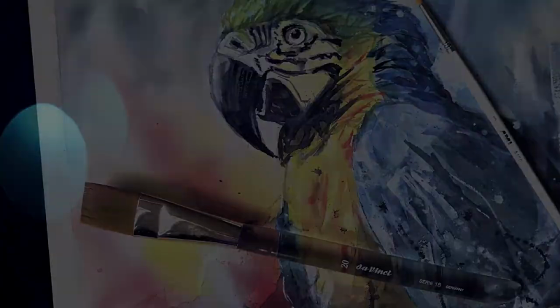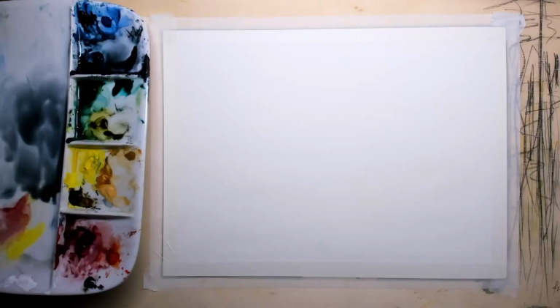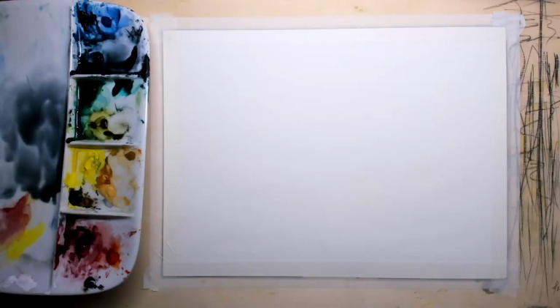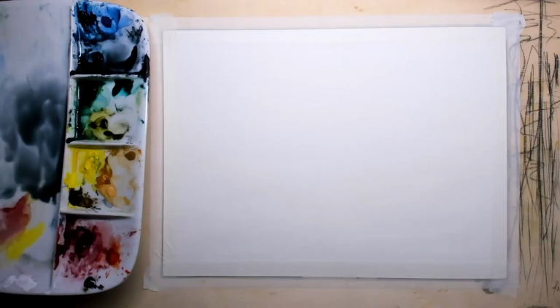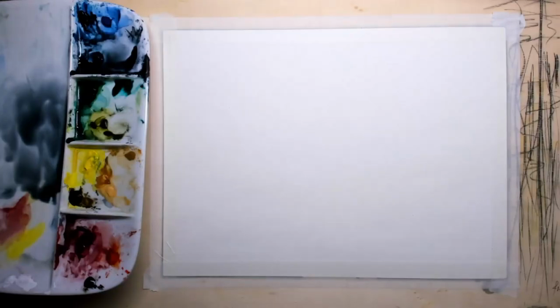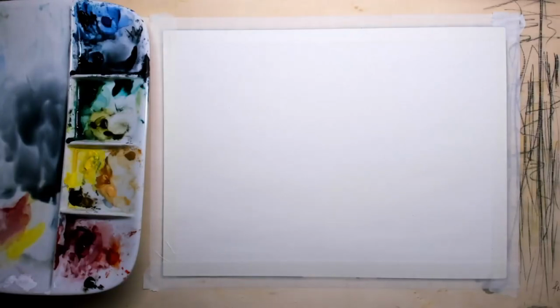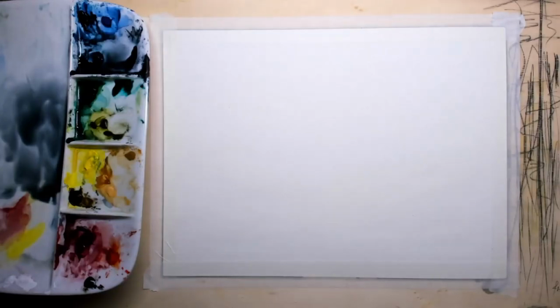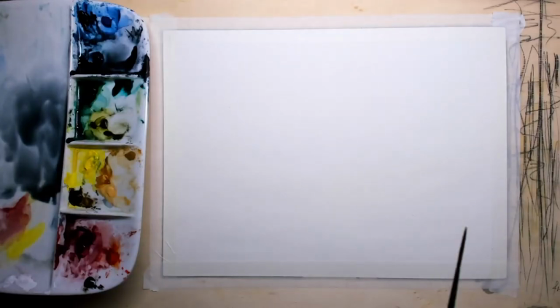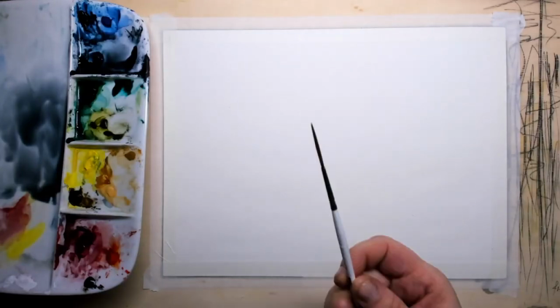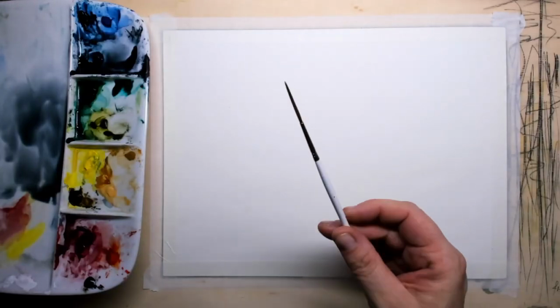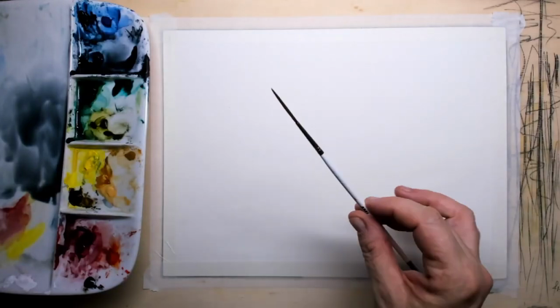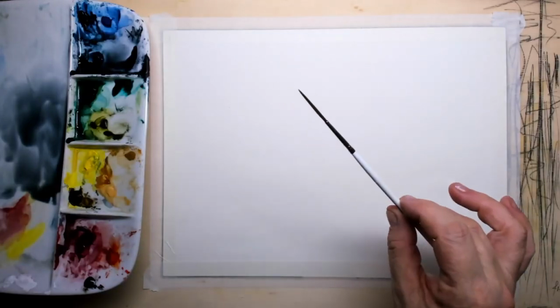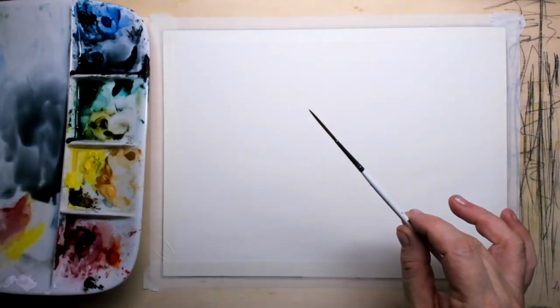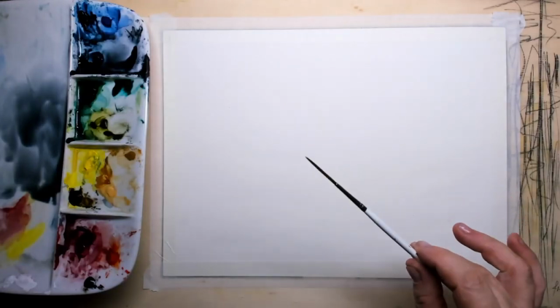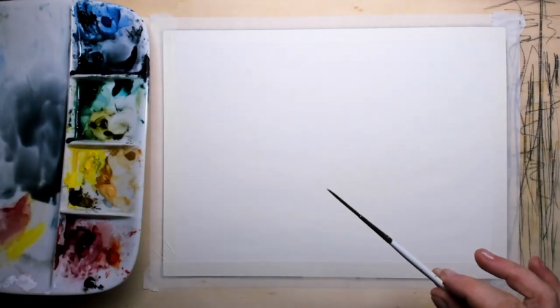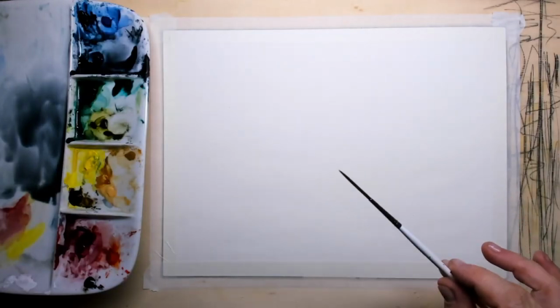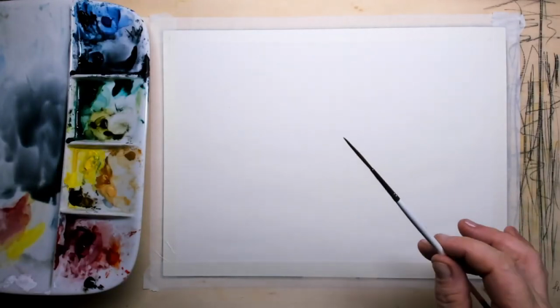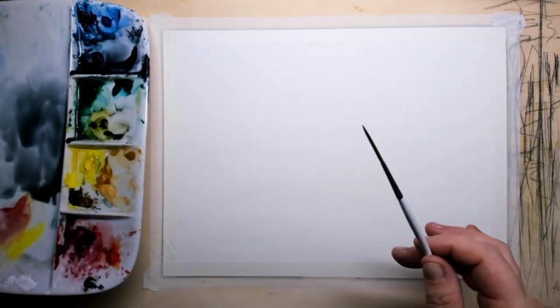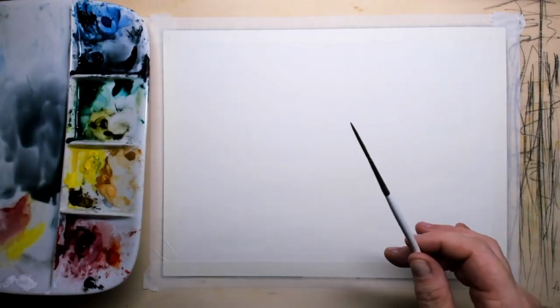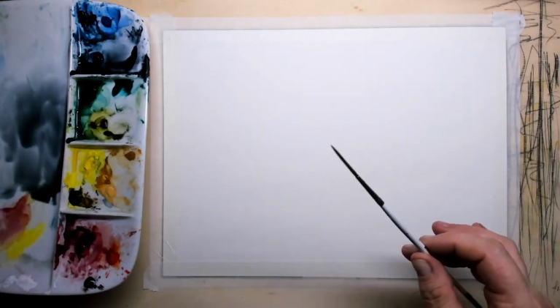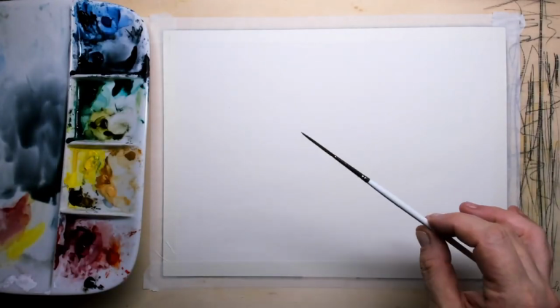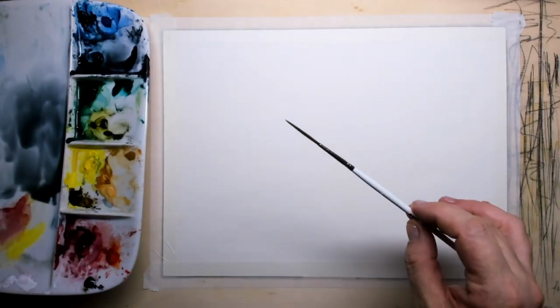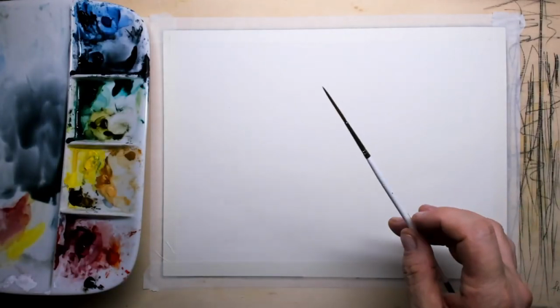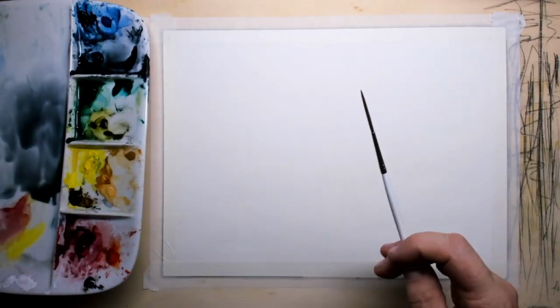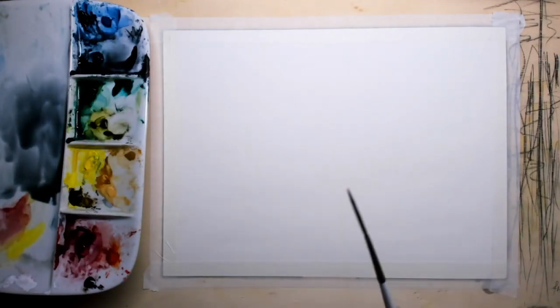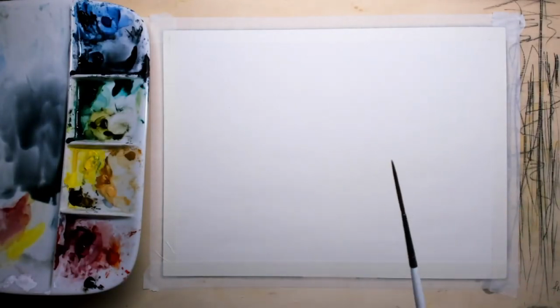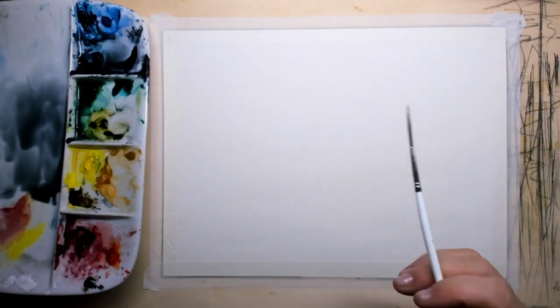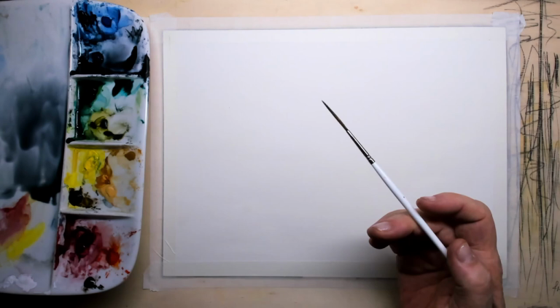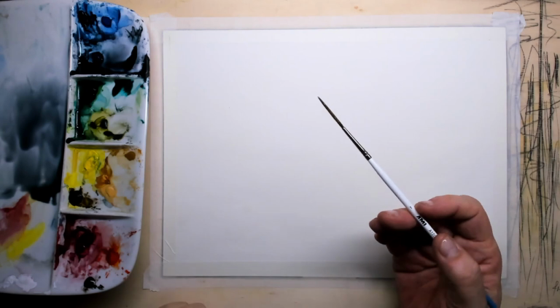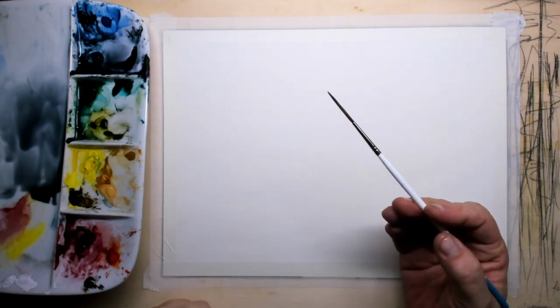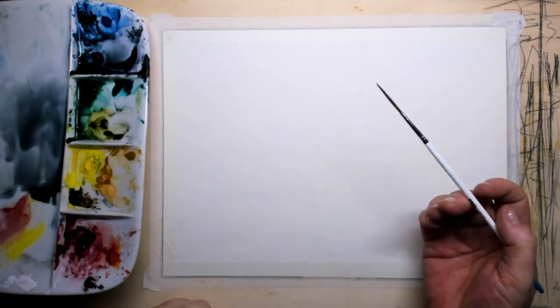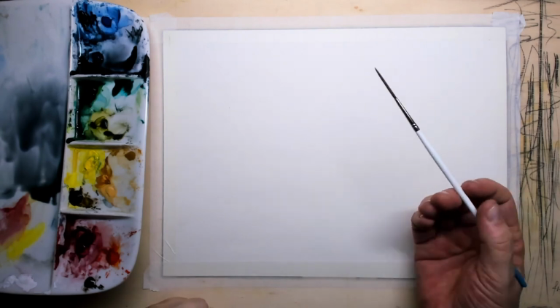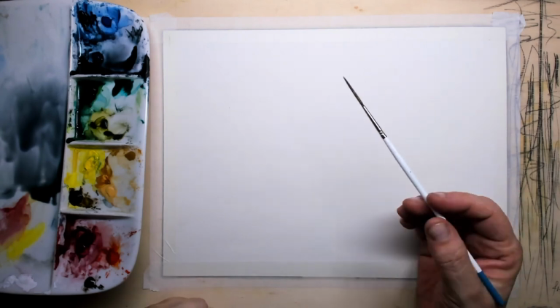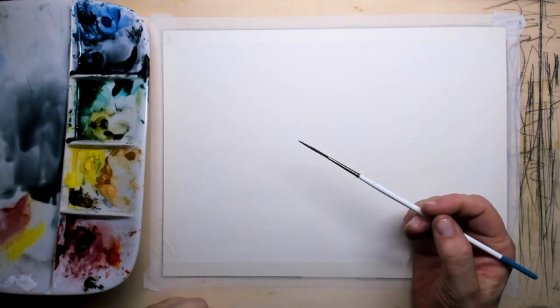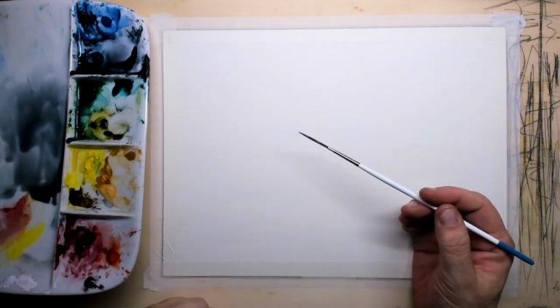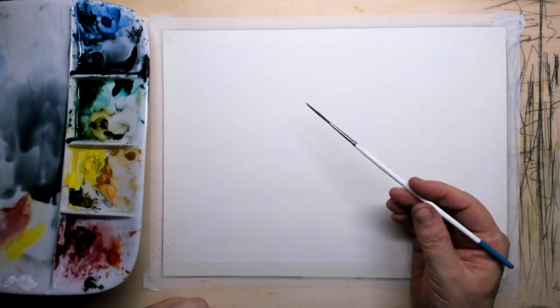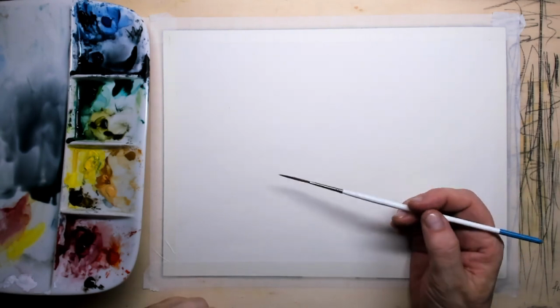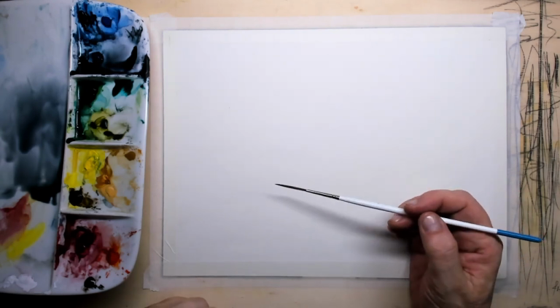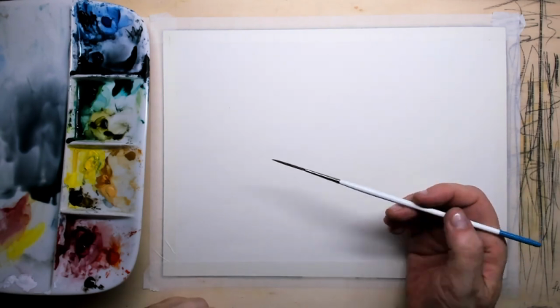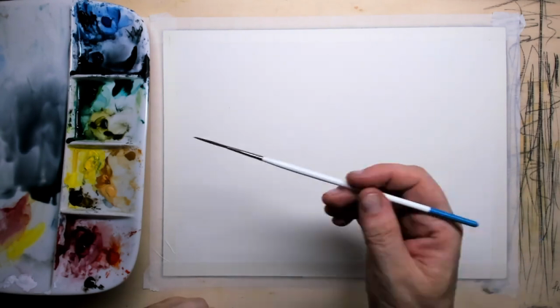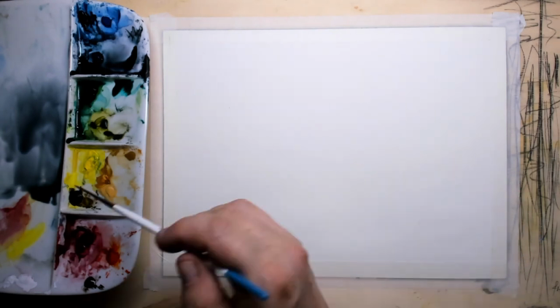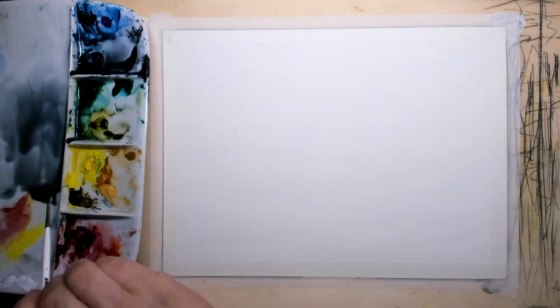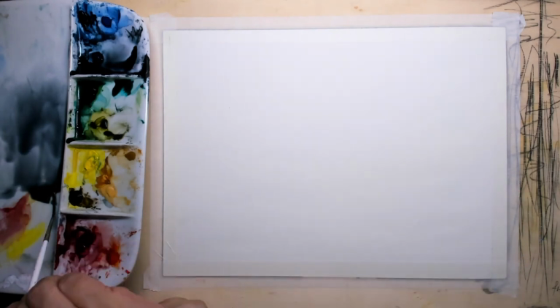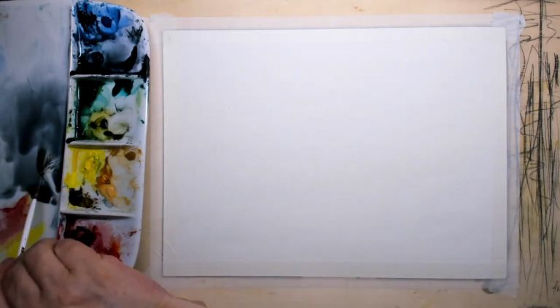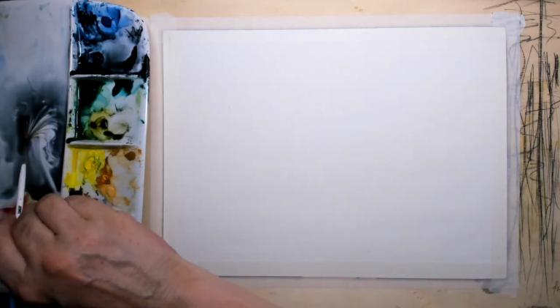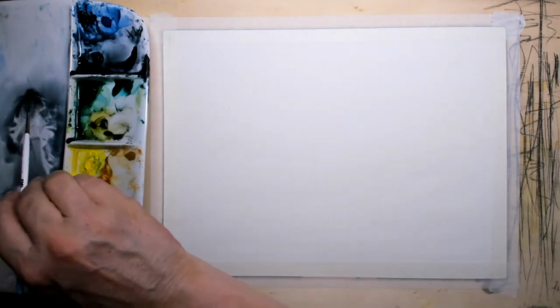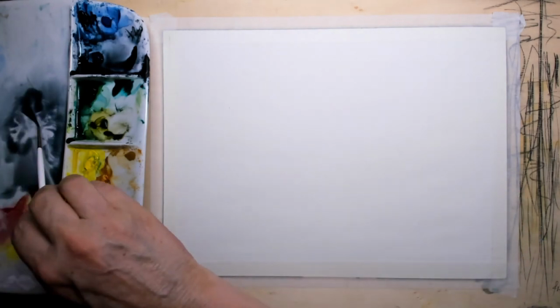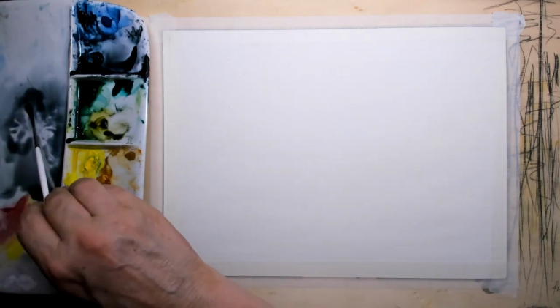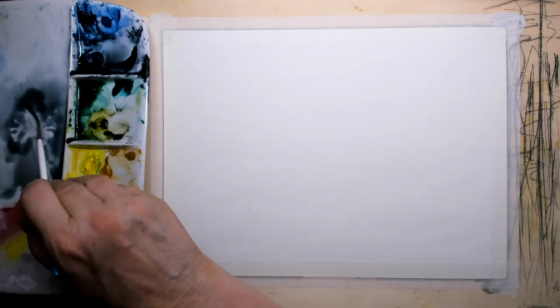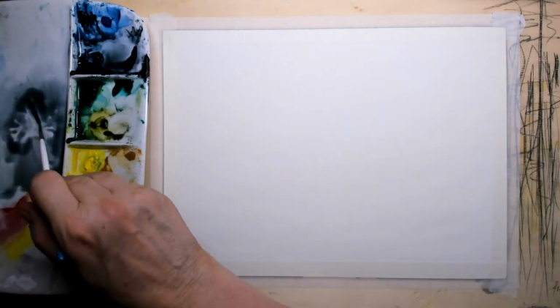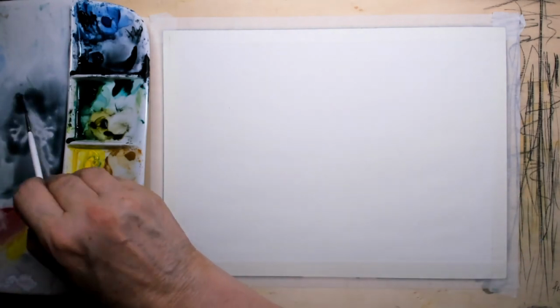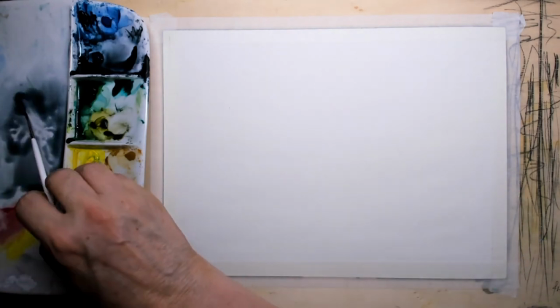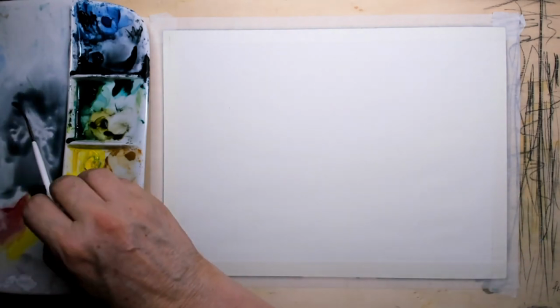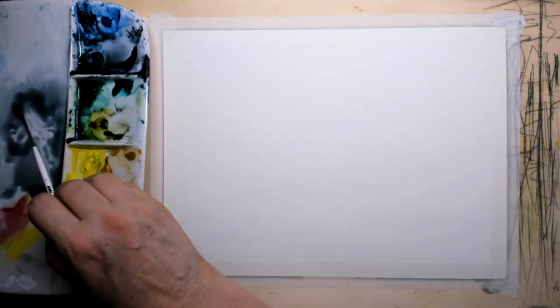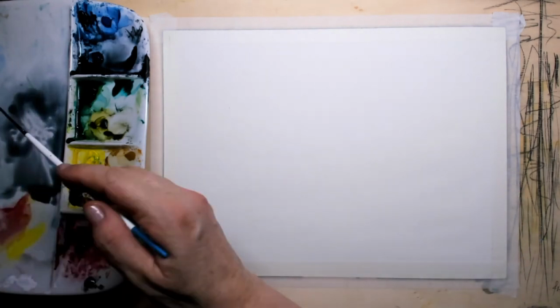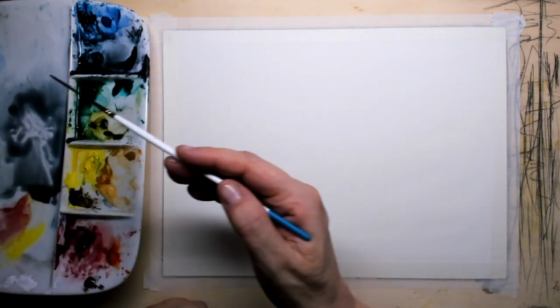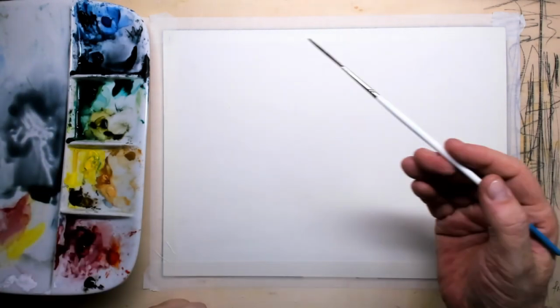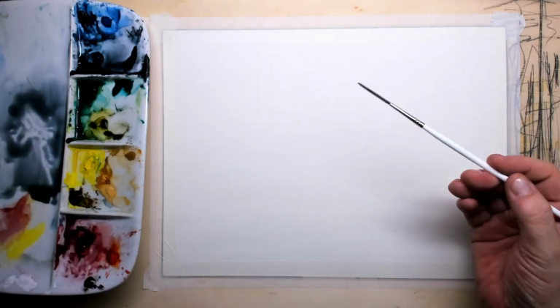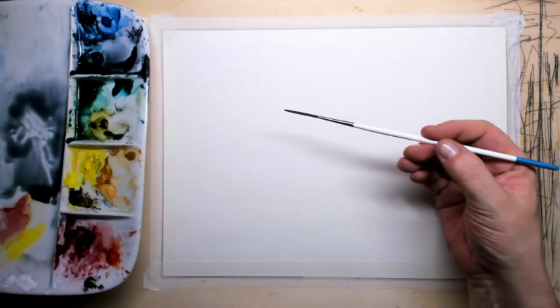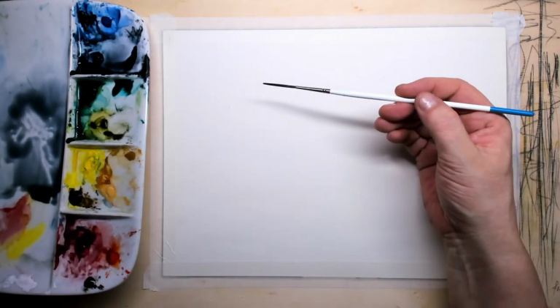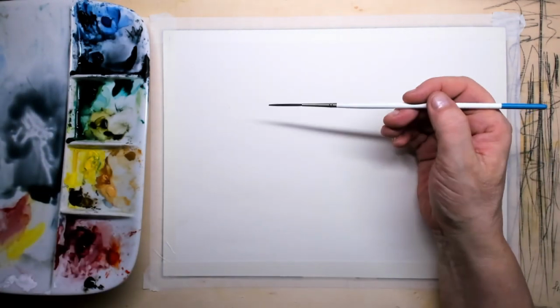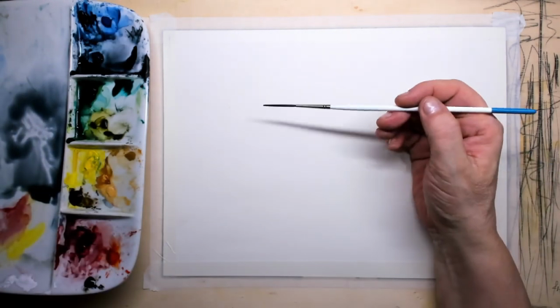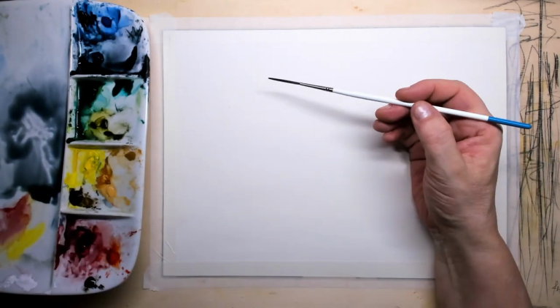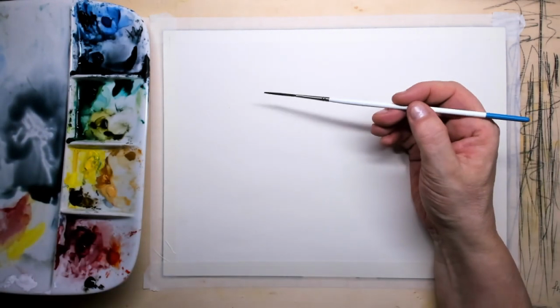Hi everybody and welcome to this tutorial where I'm going to watercolor a Macaw.